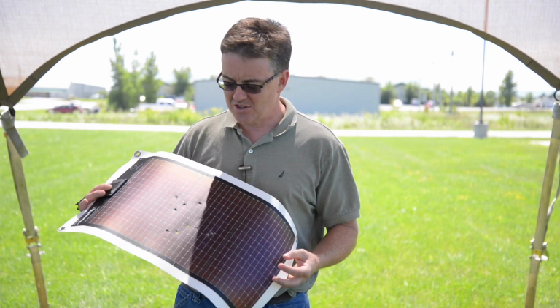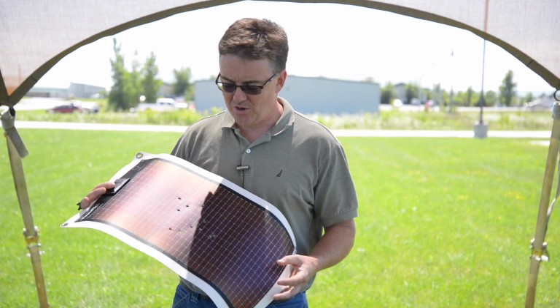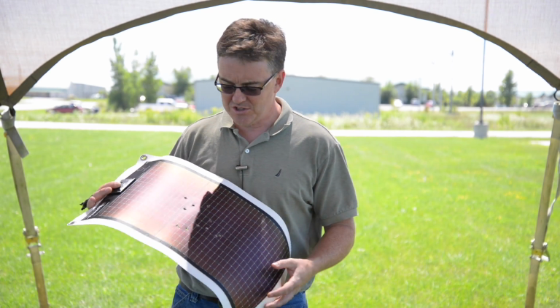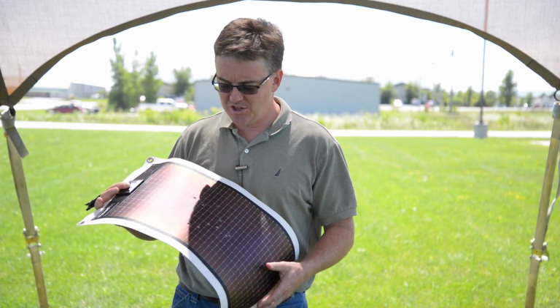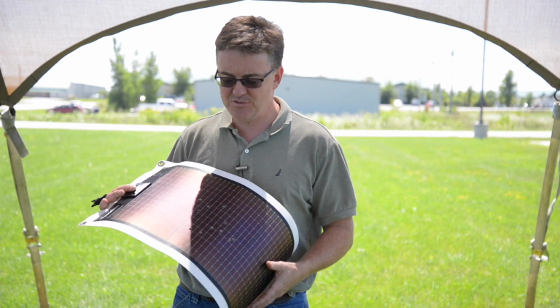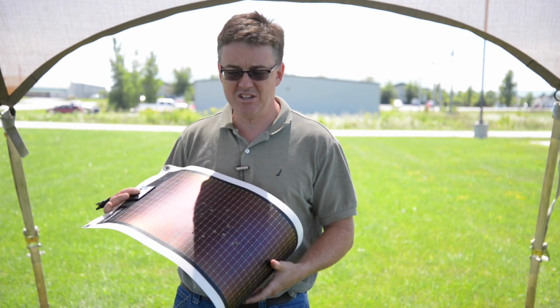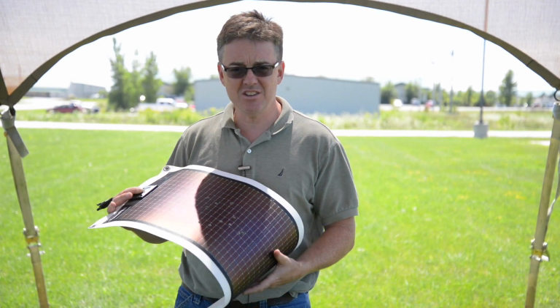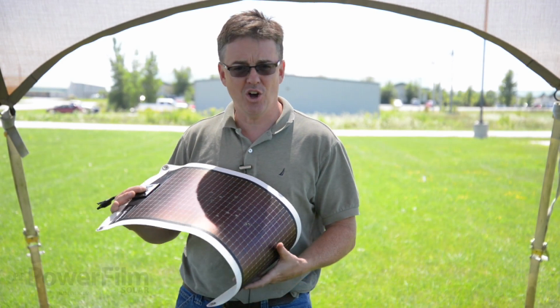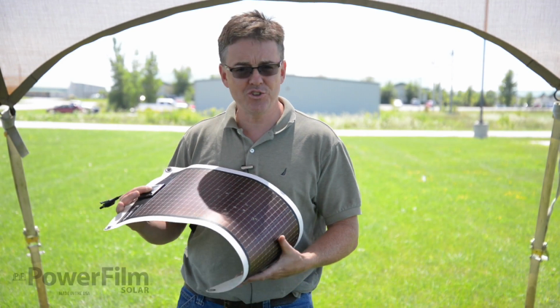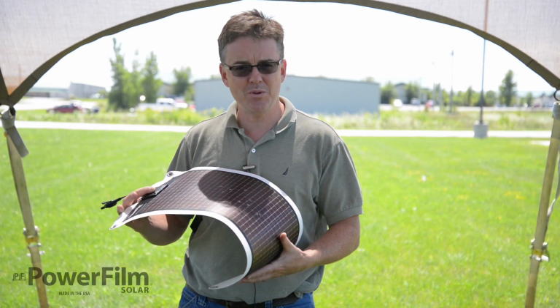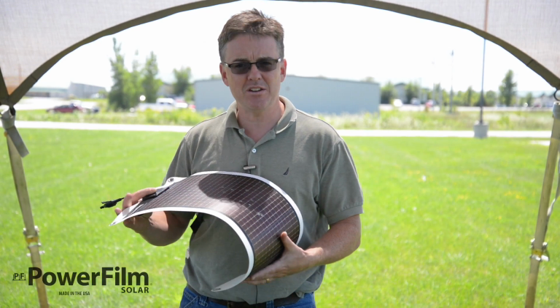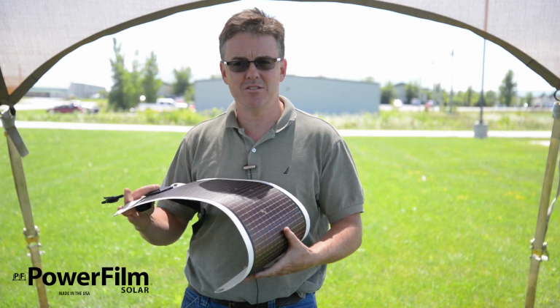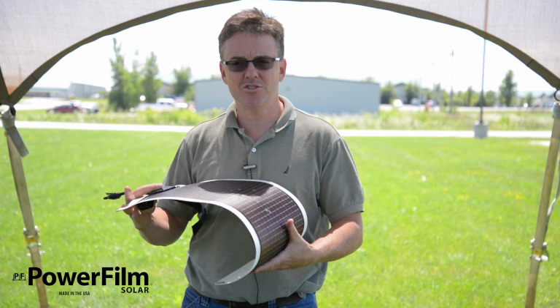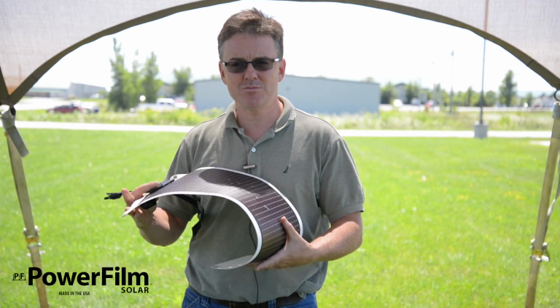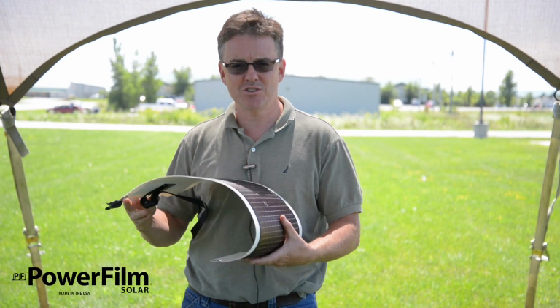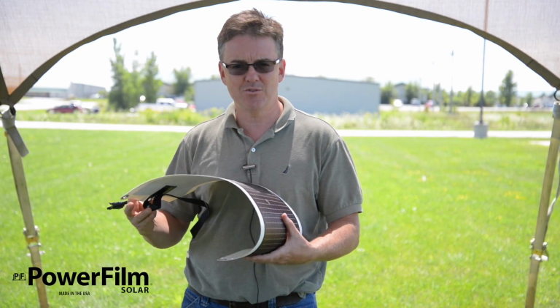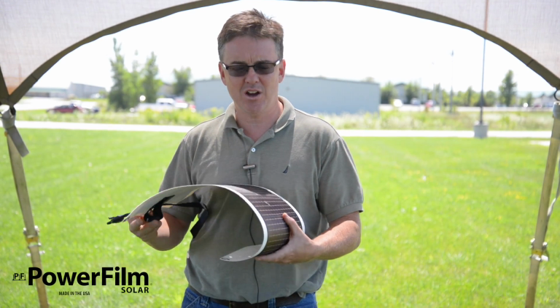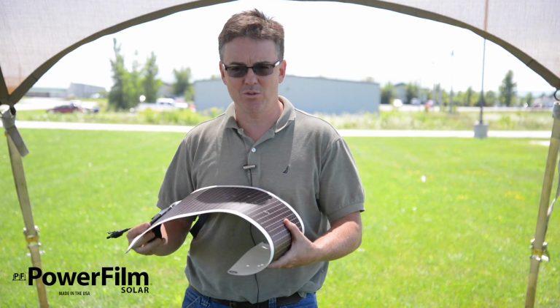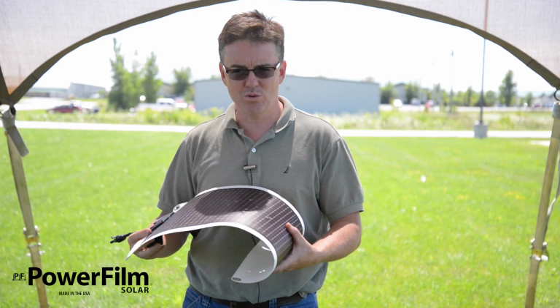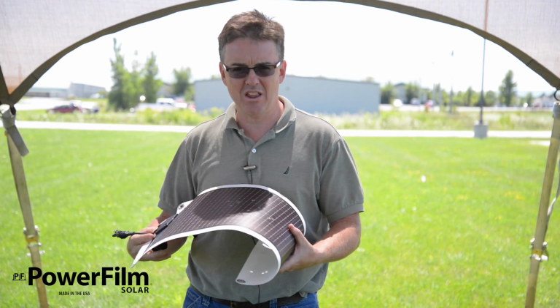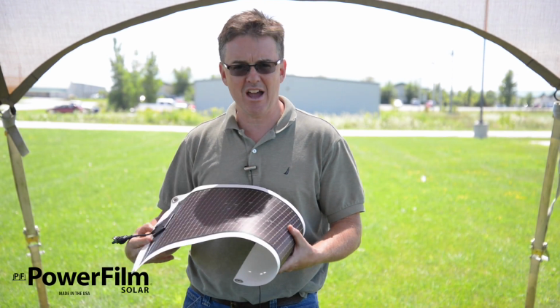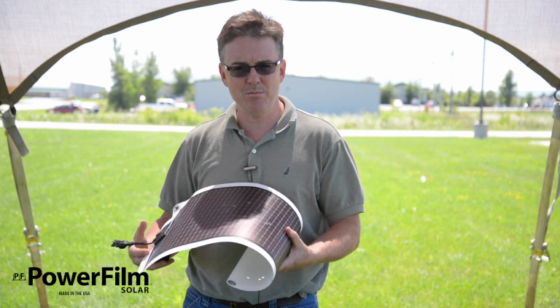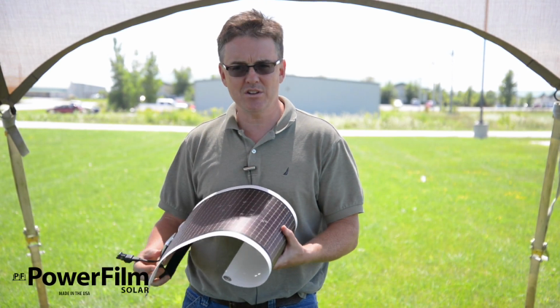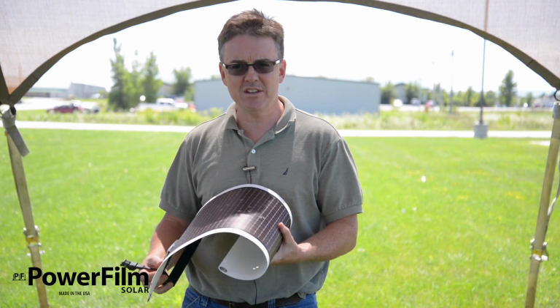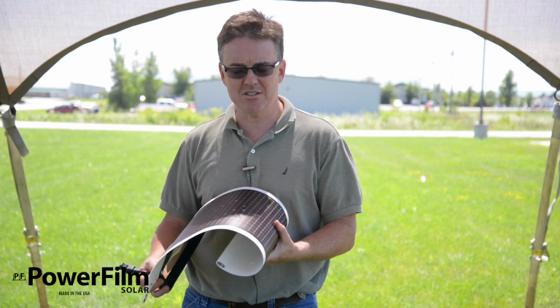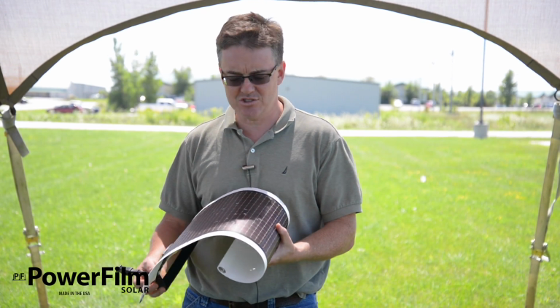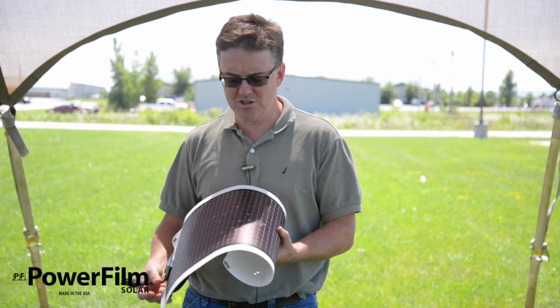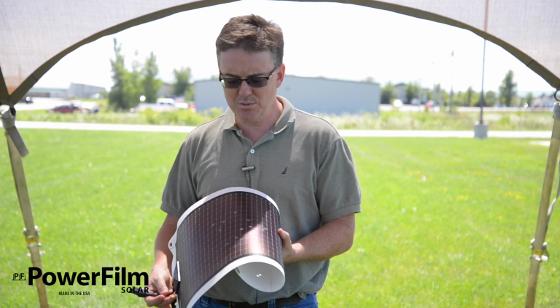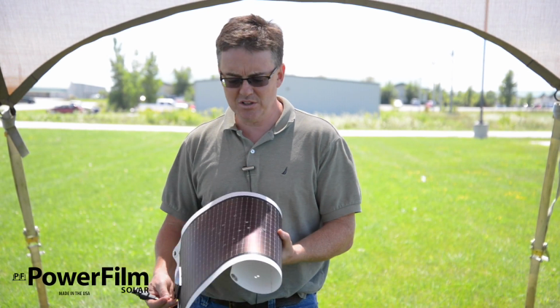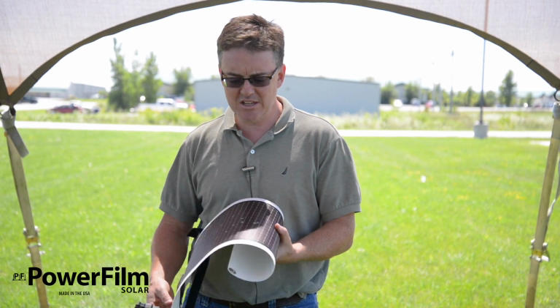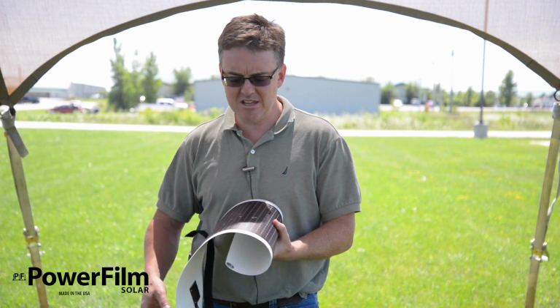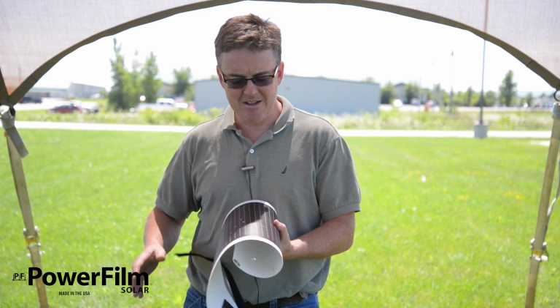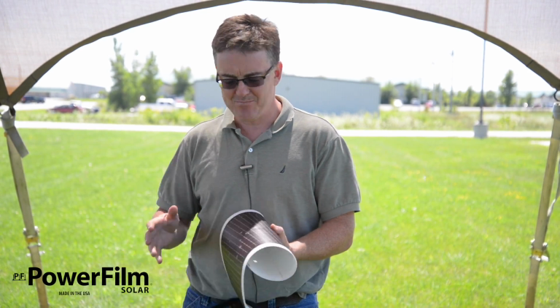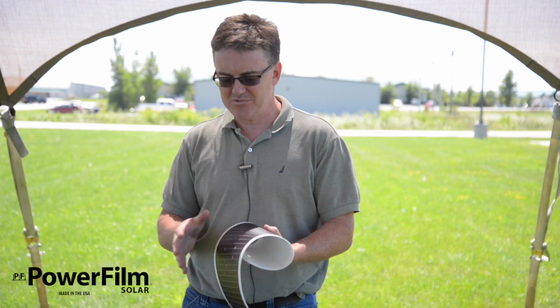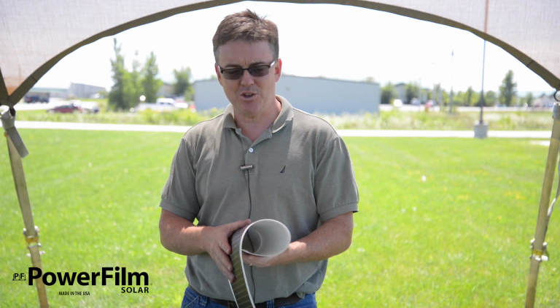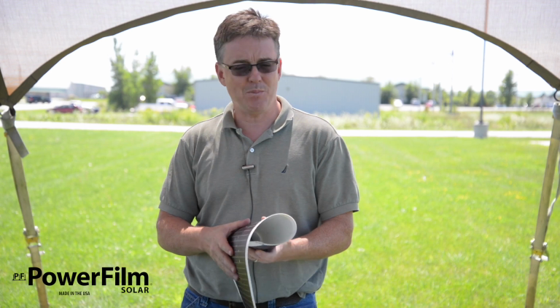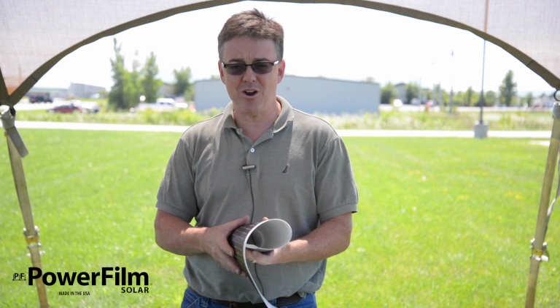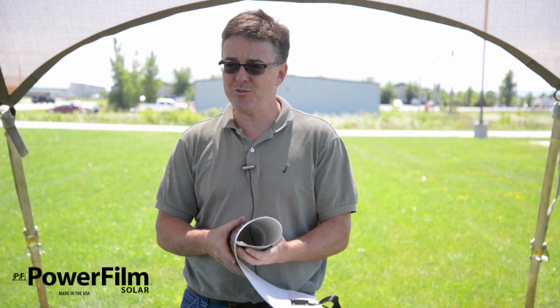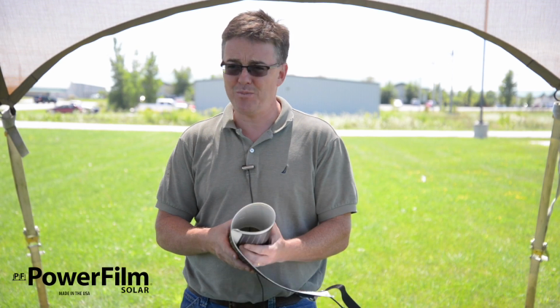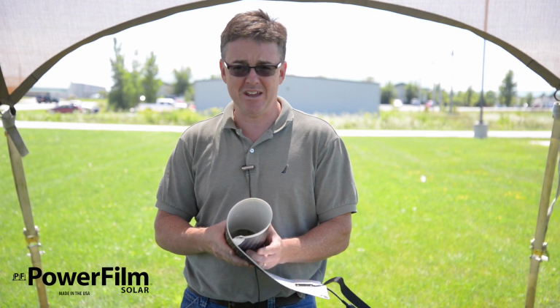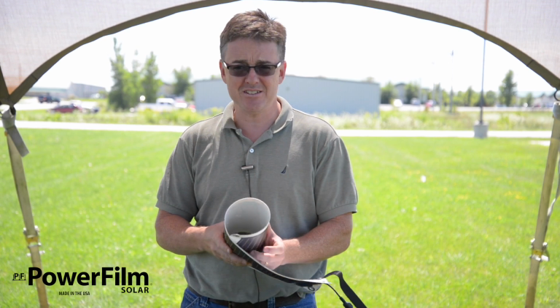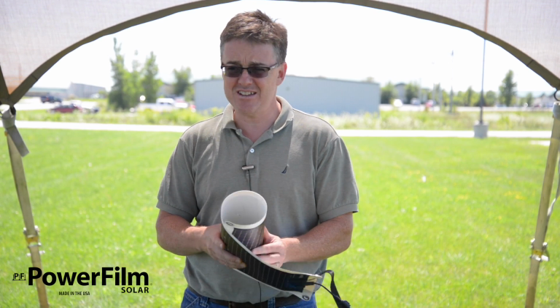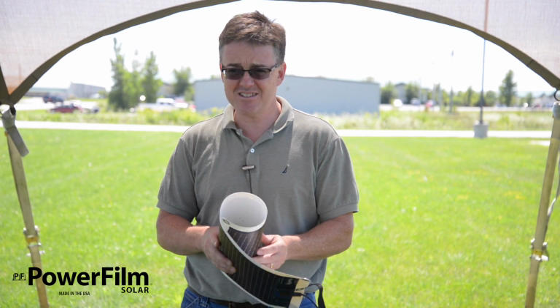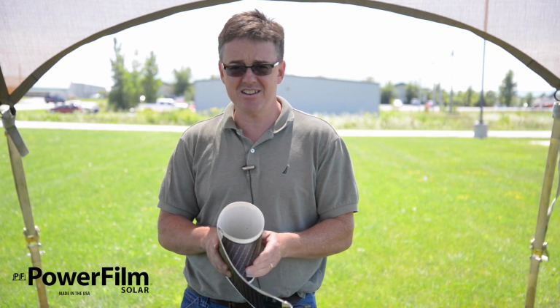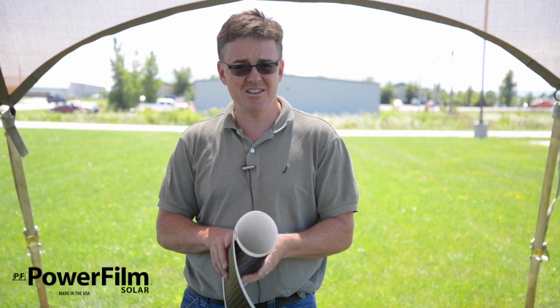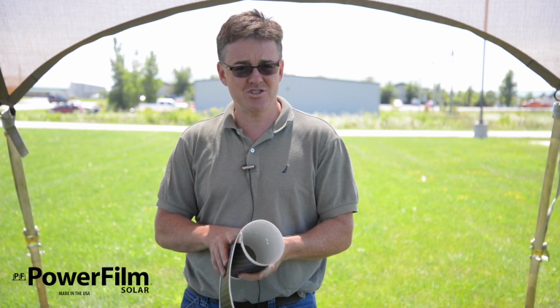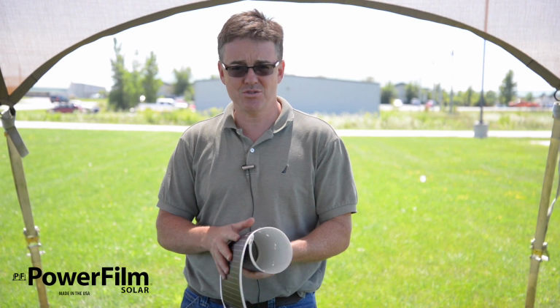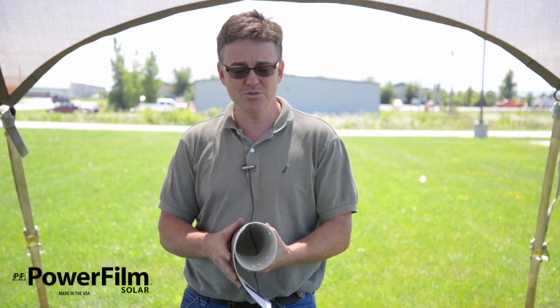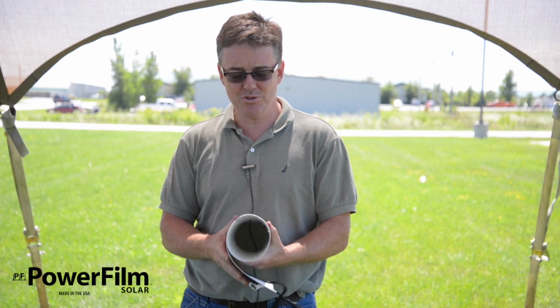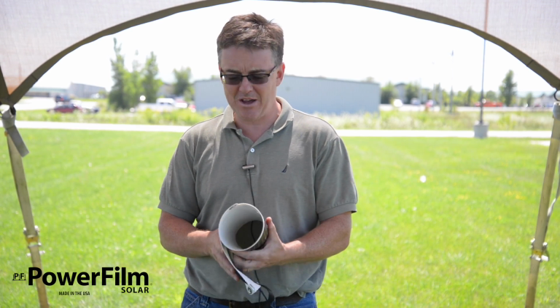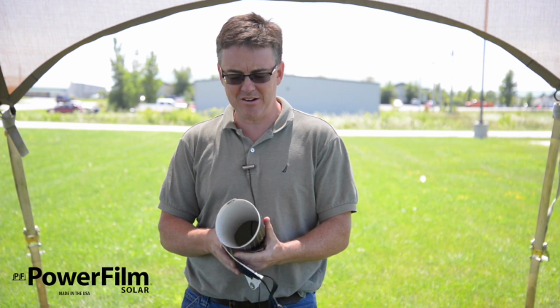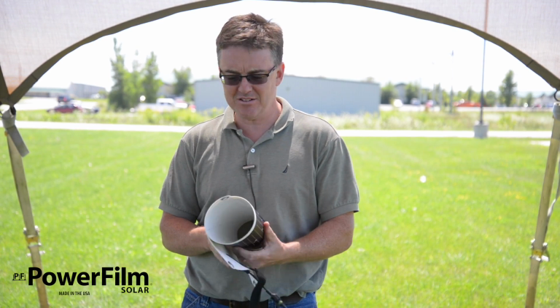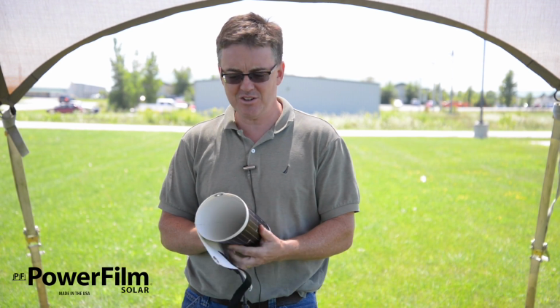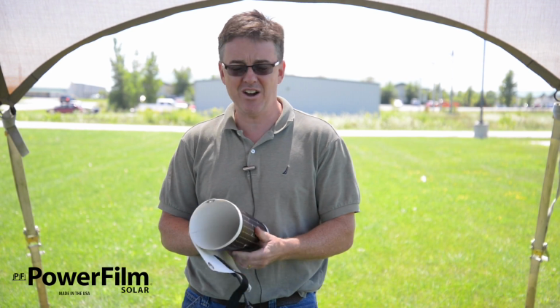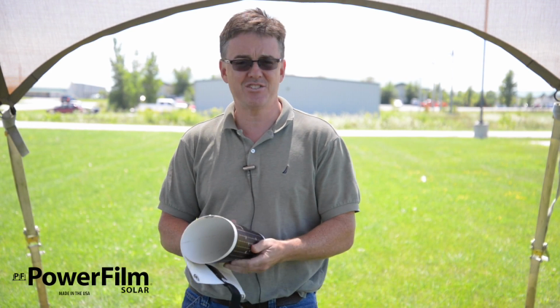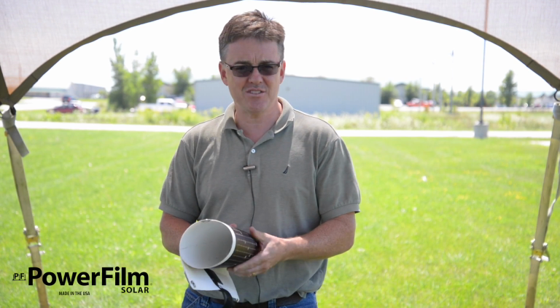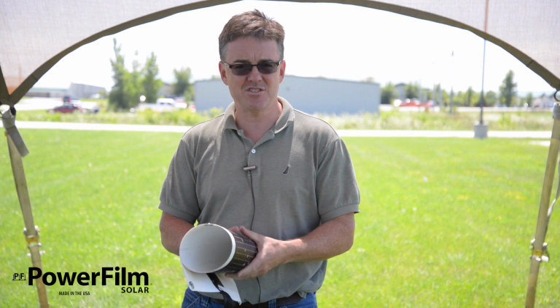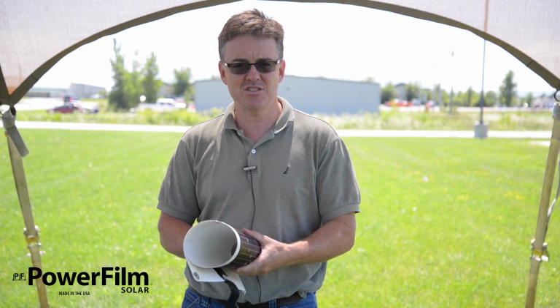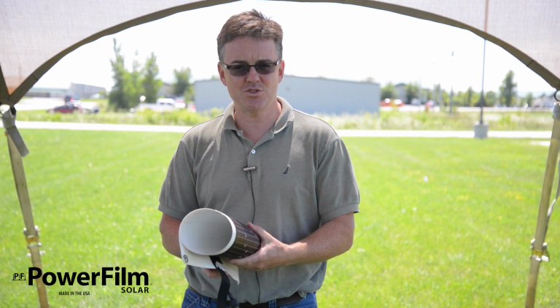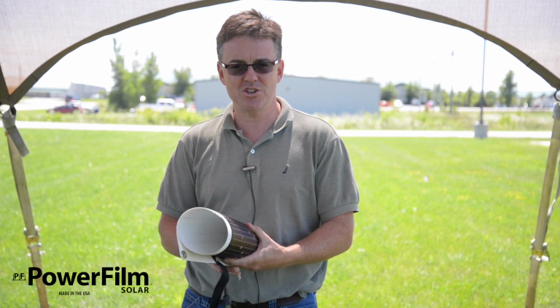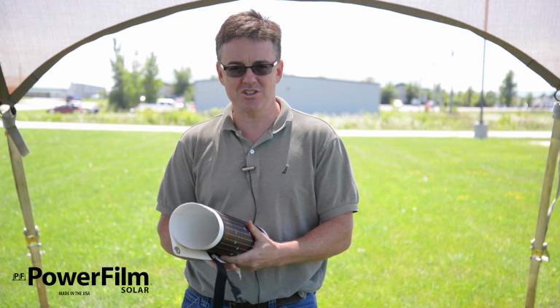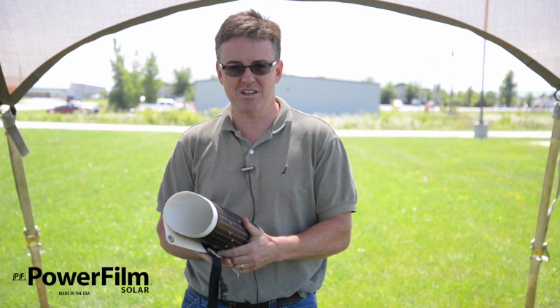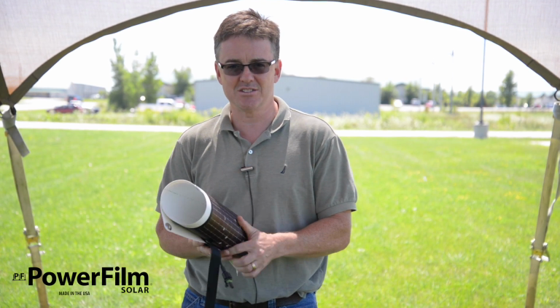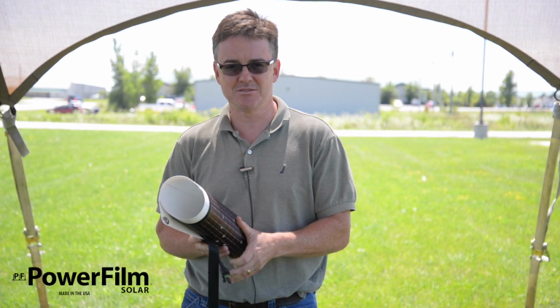If you need the ultimate in terms of reliability and durability, the Powerfilm panel is going to get you through no matter how tough the situation is.